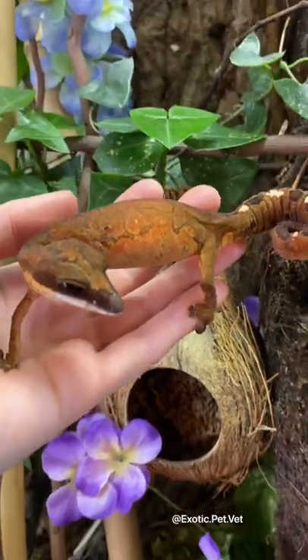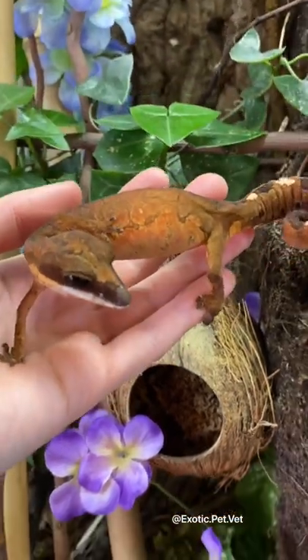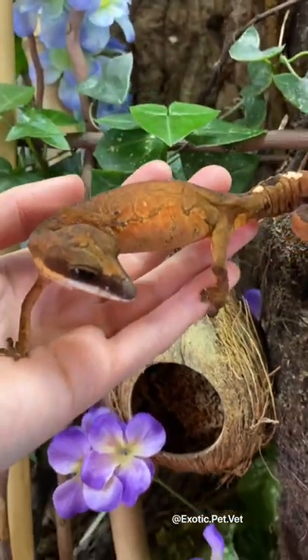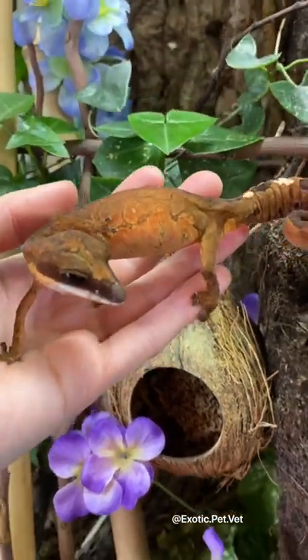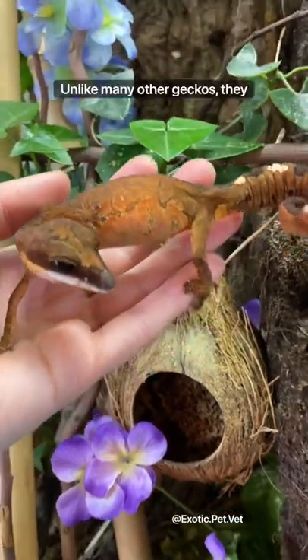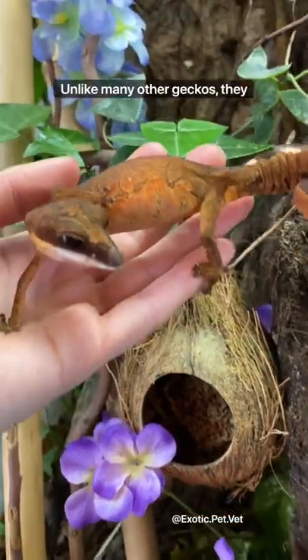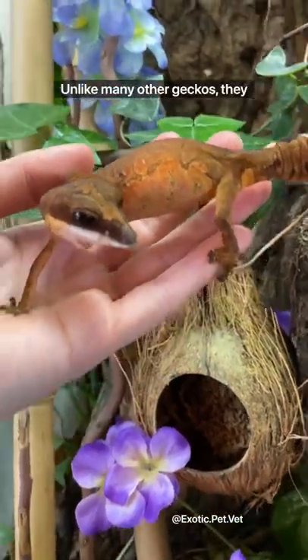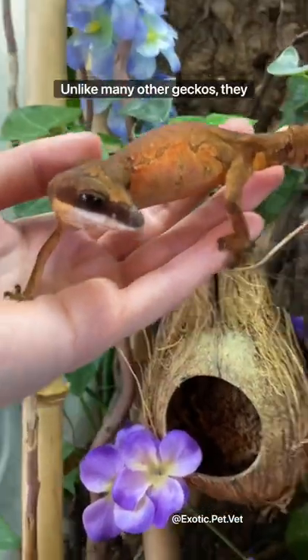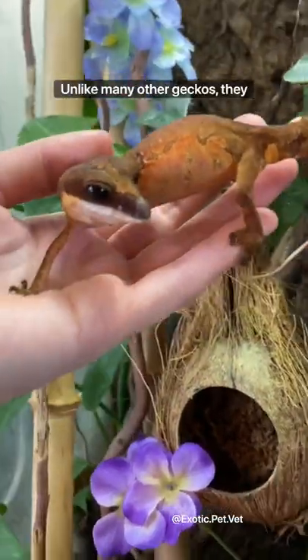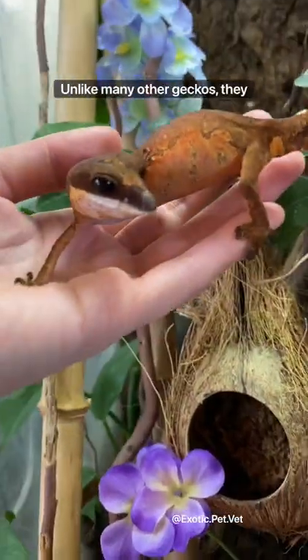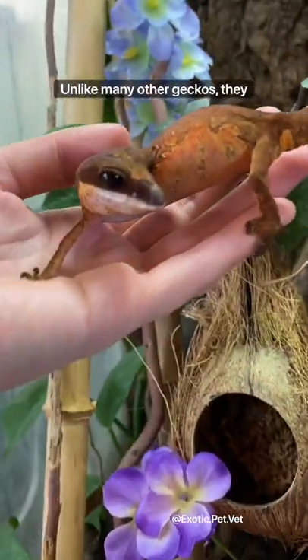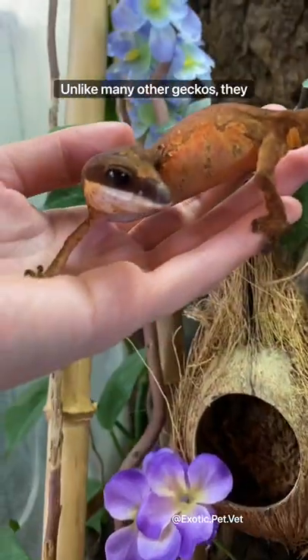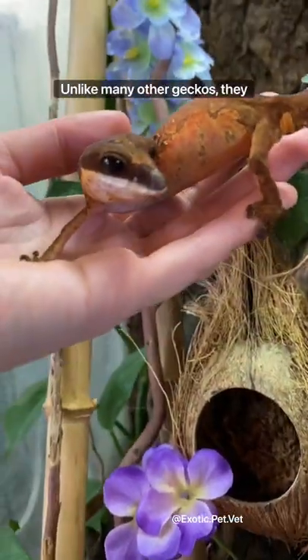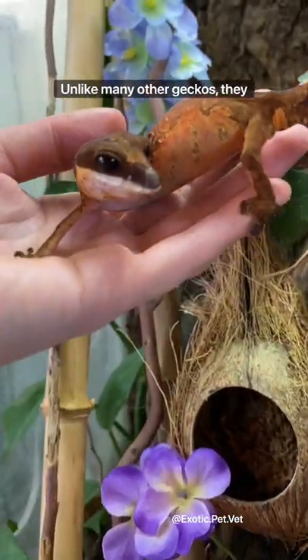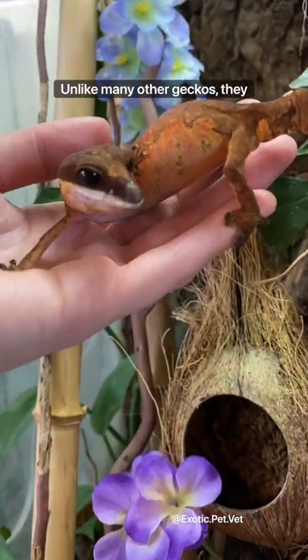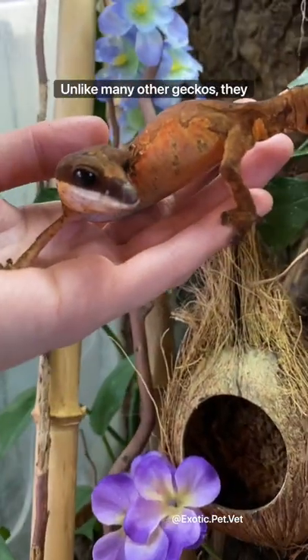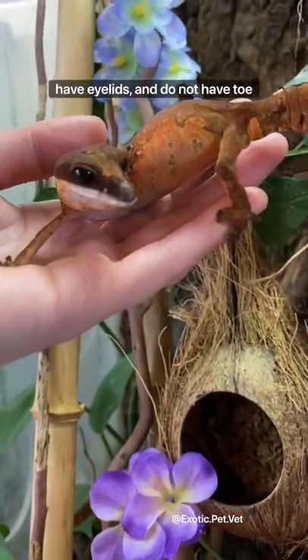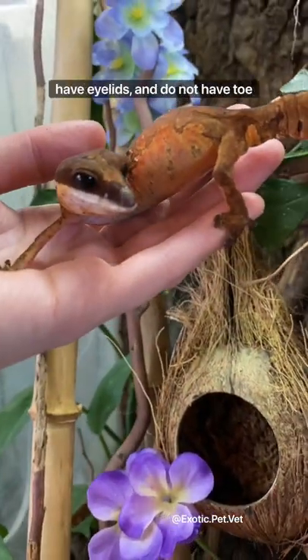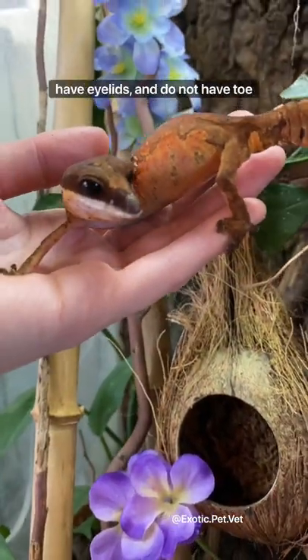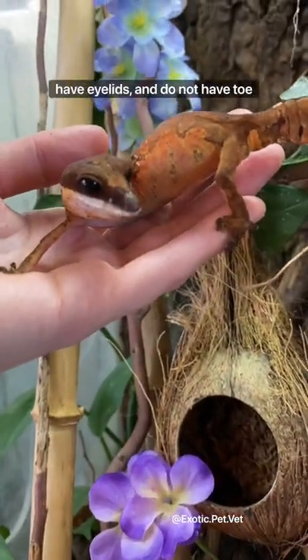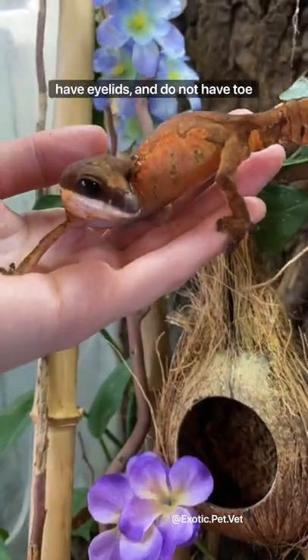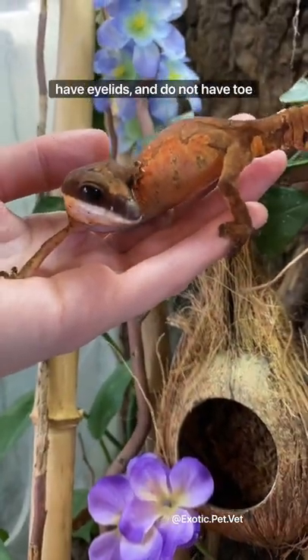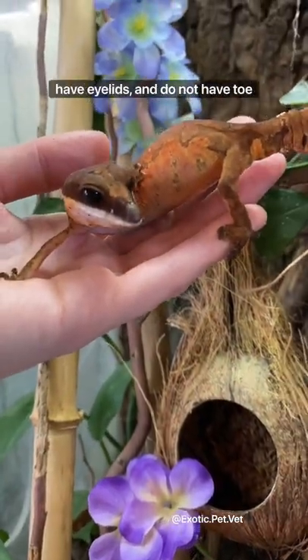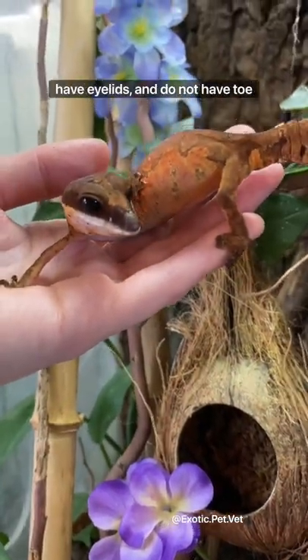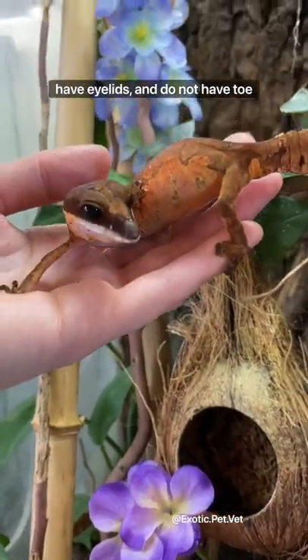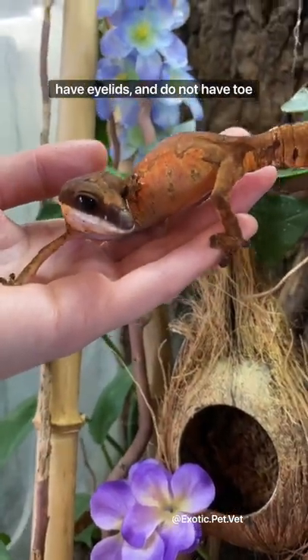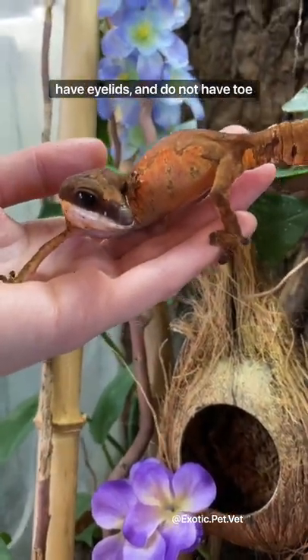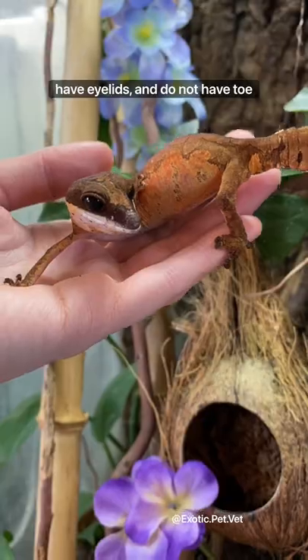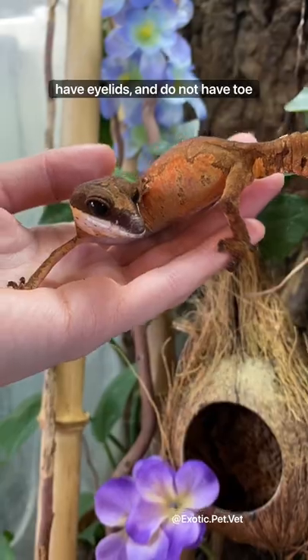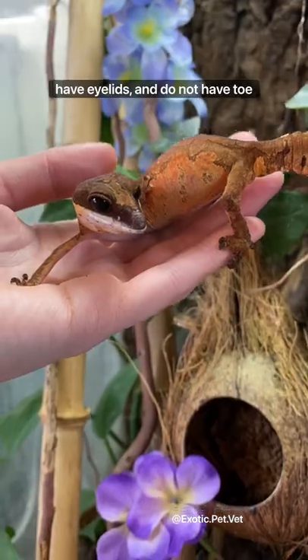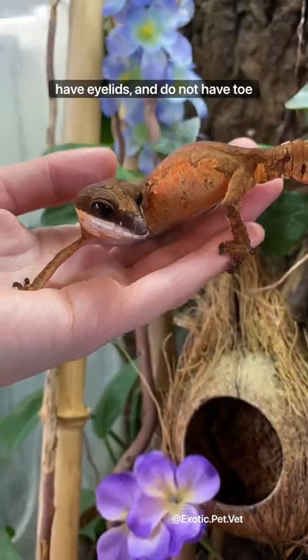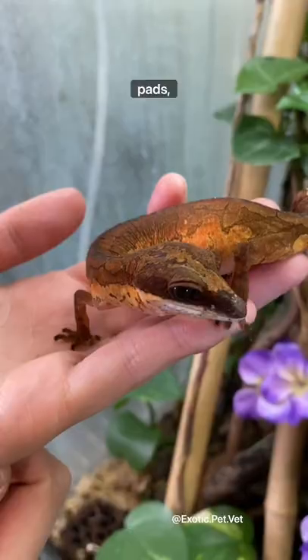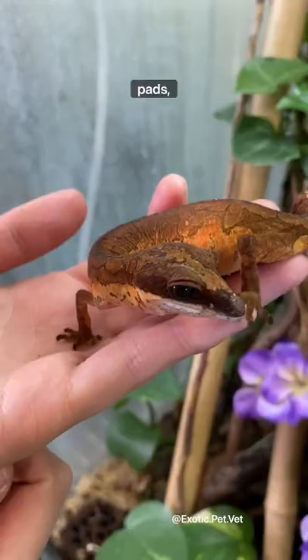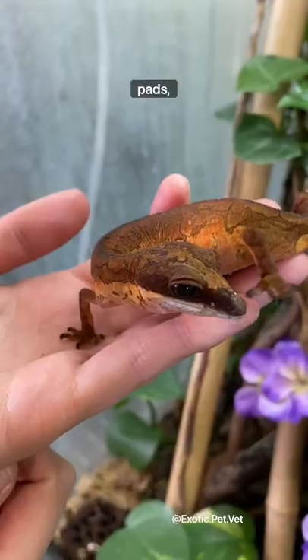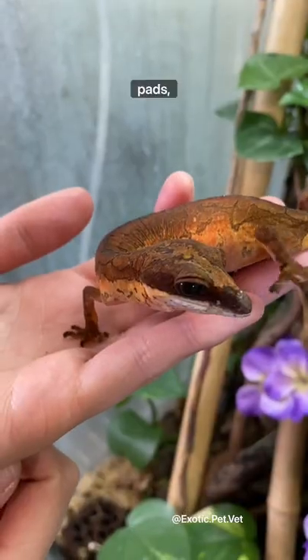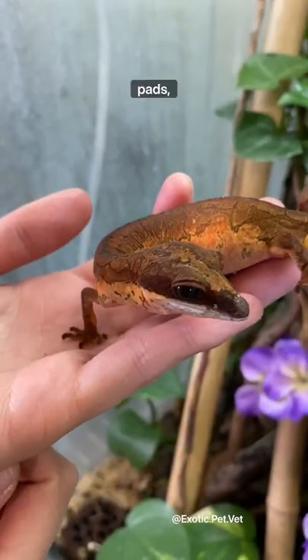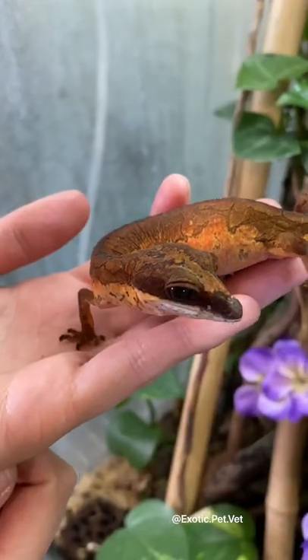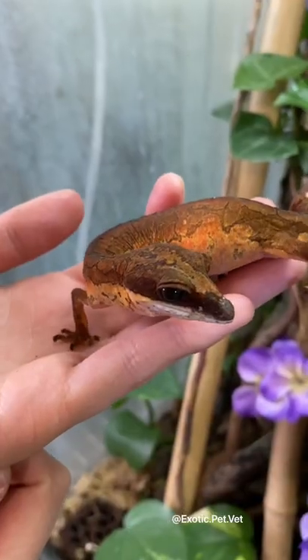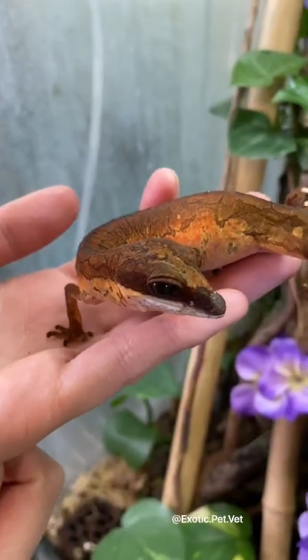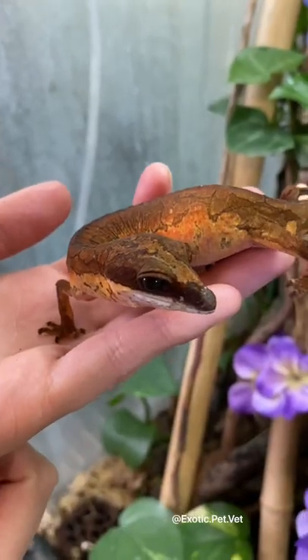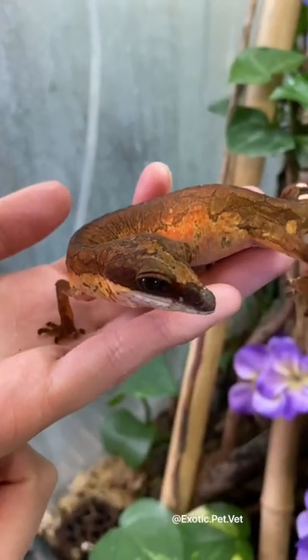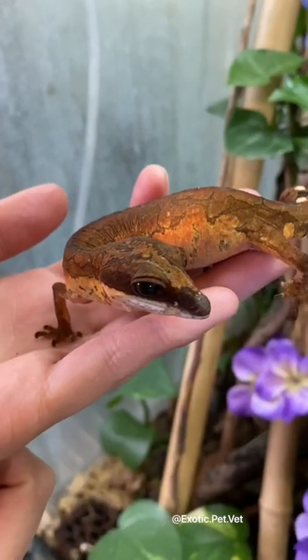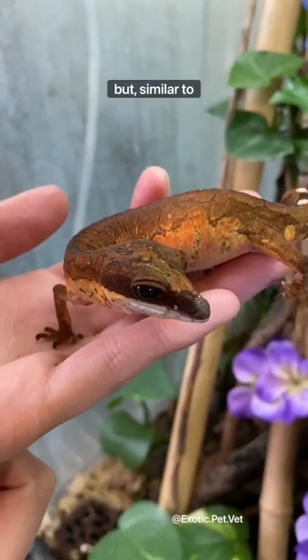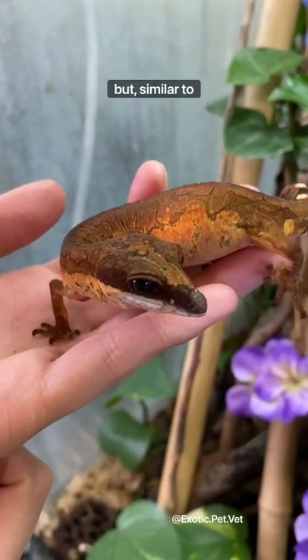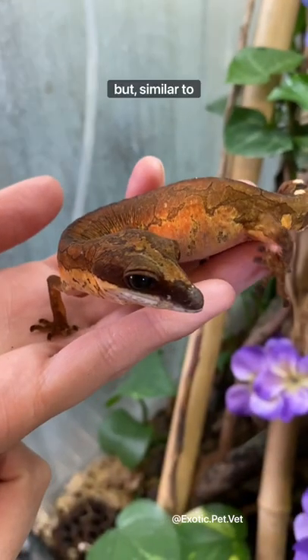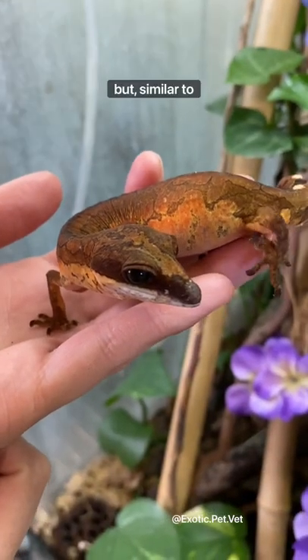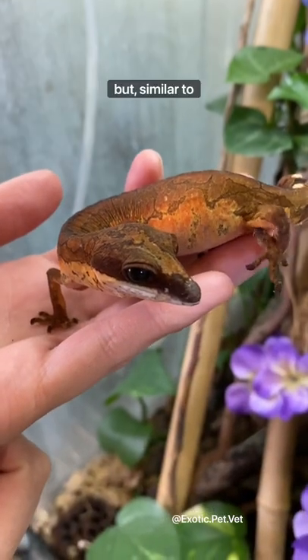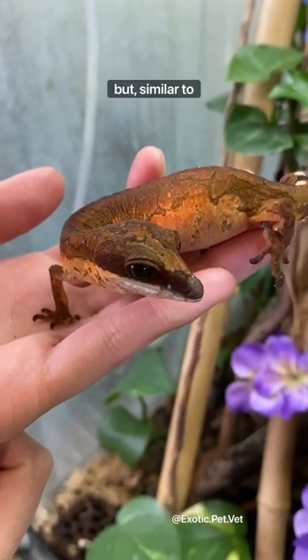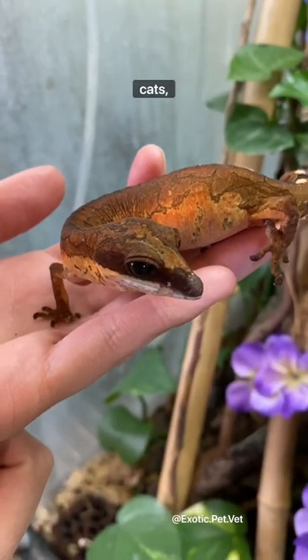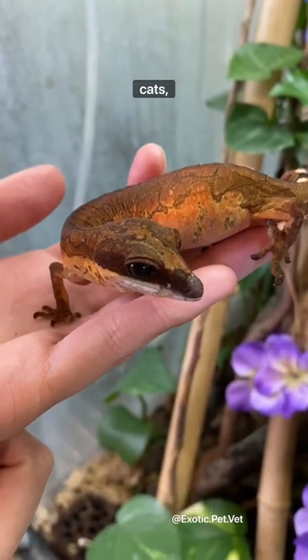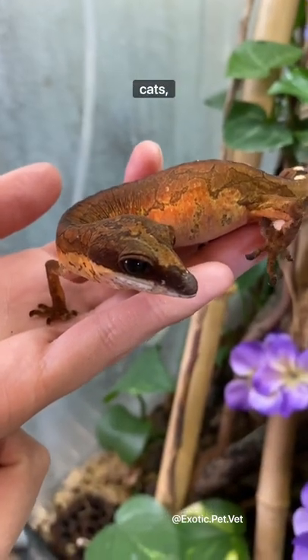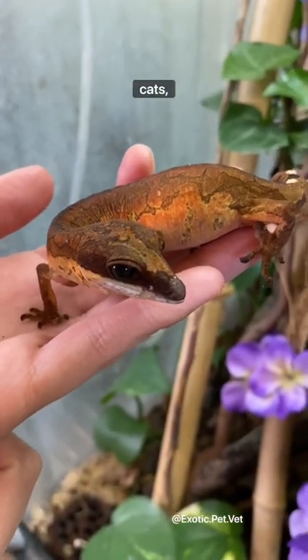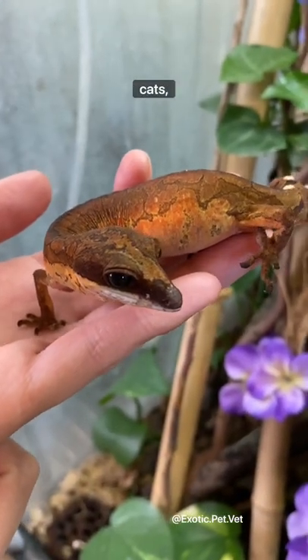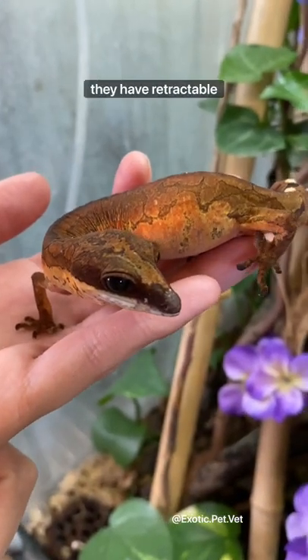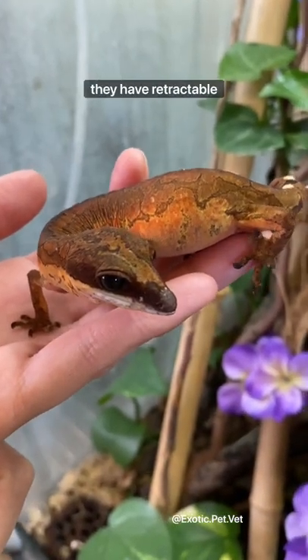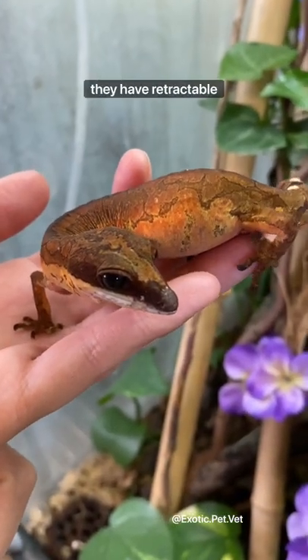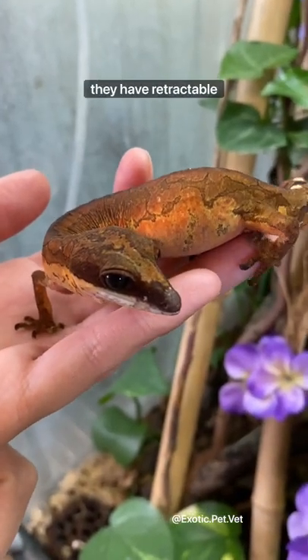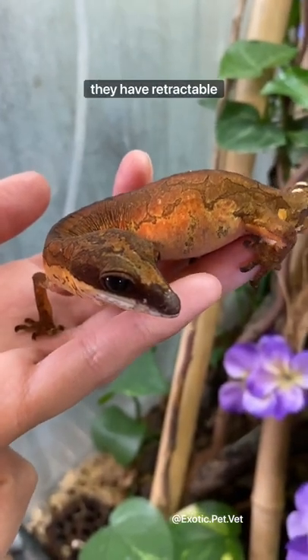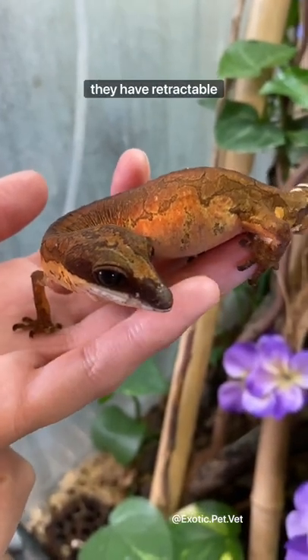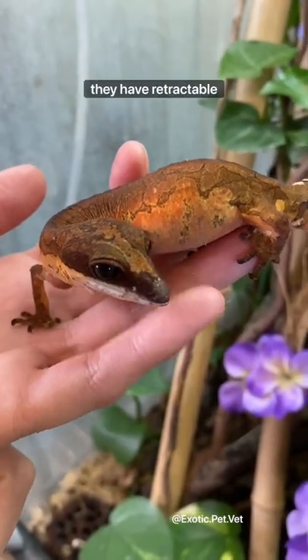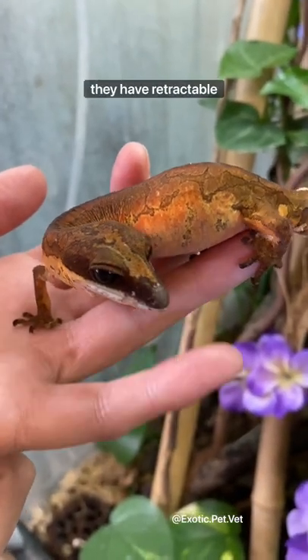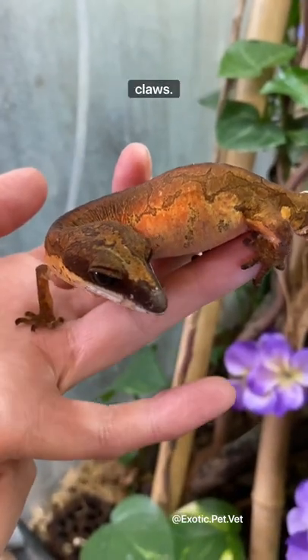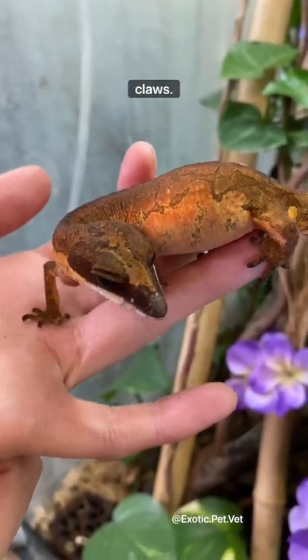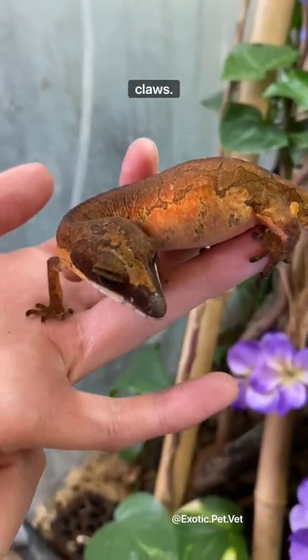Unlike many other geckos, they have eyelids and do not have toe pads, but similar to cats, they have retractable claws.